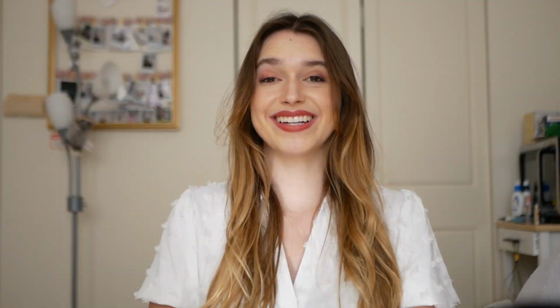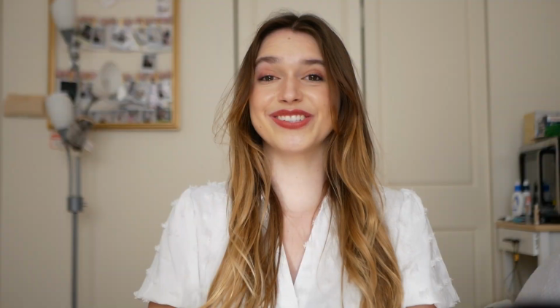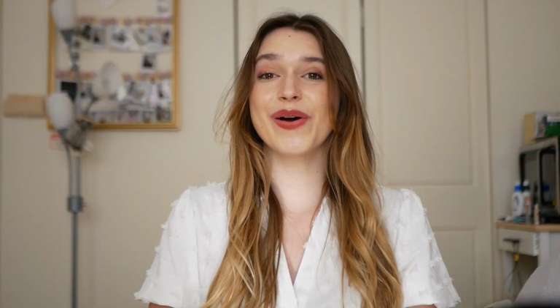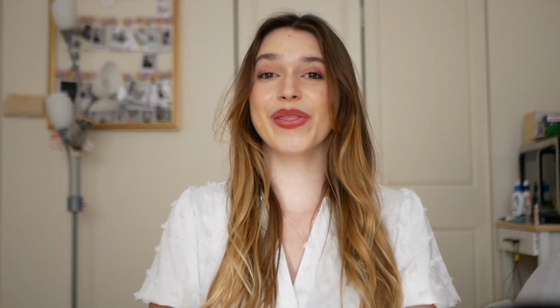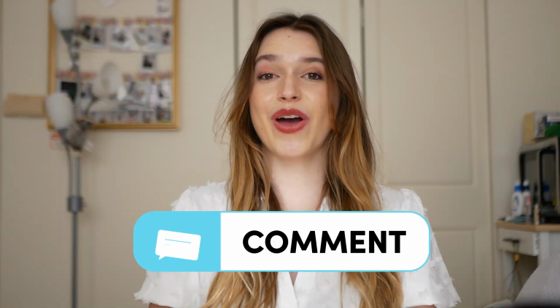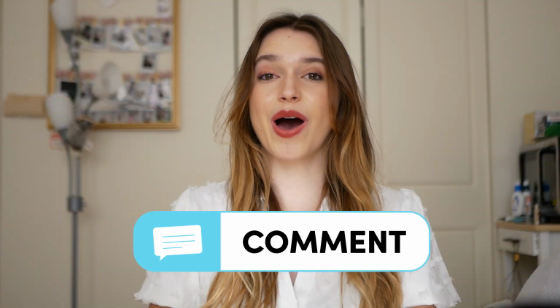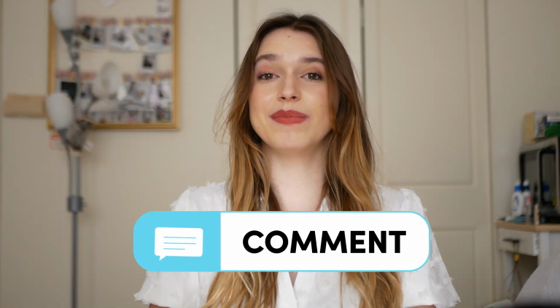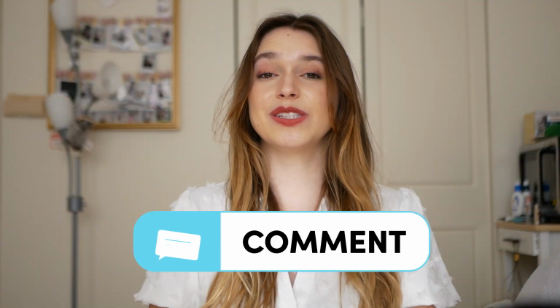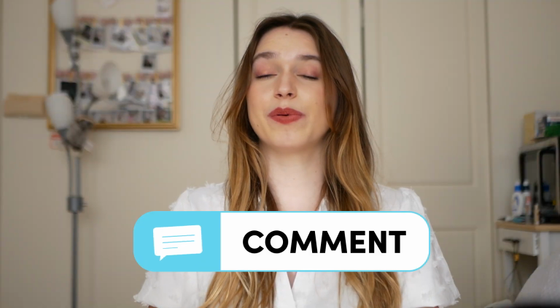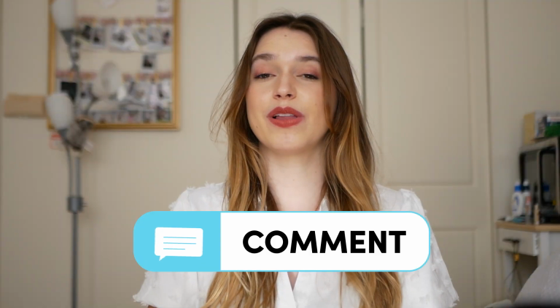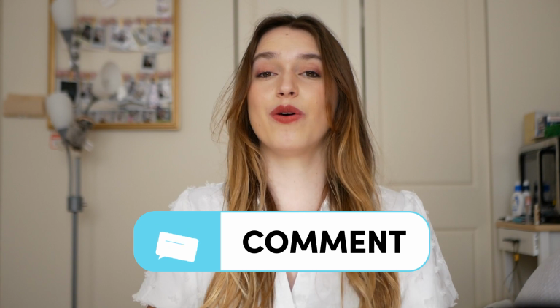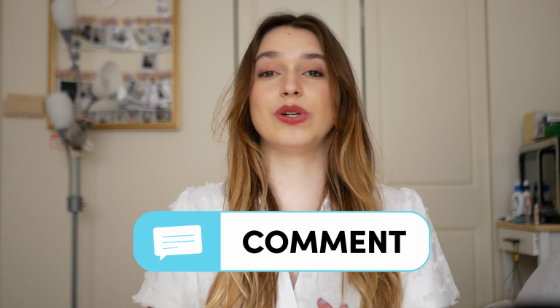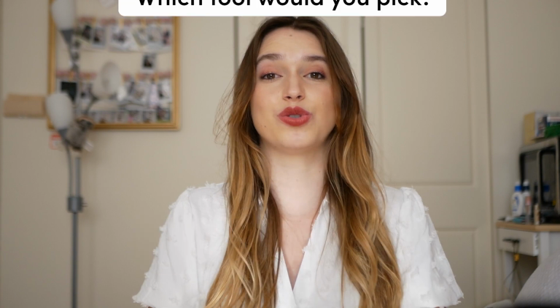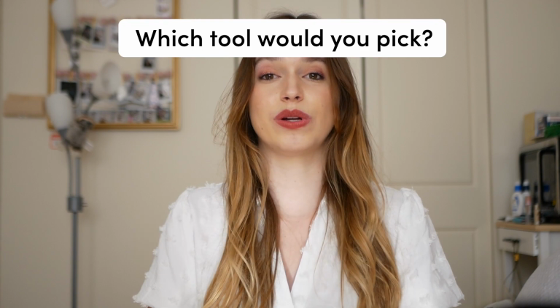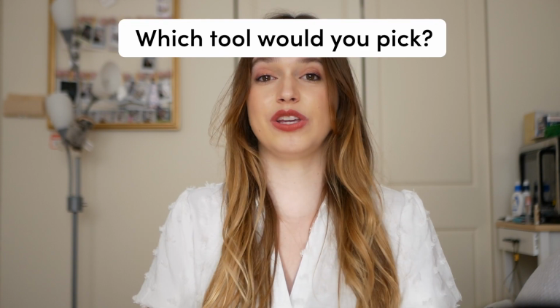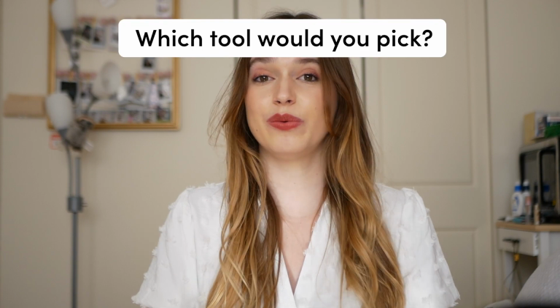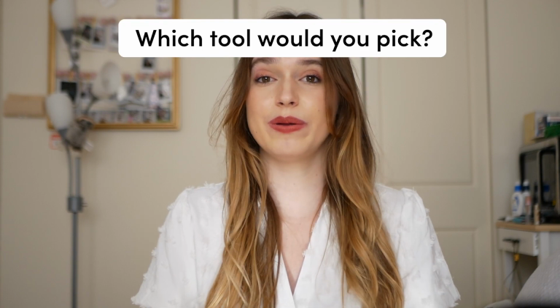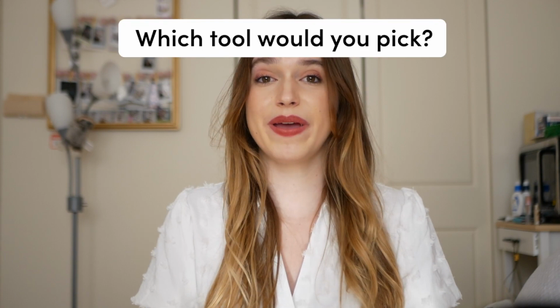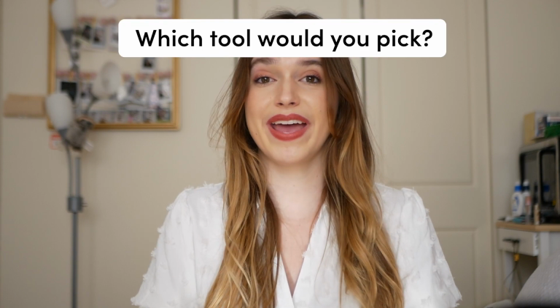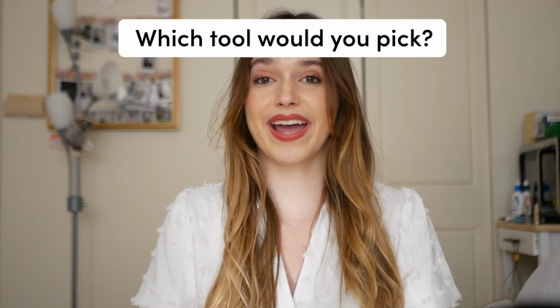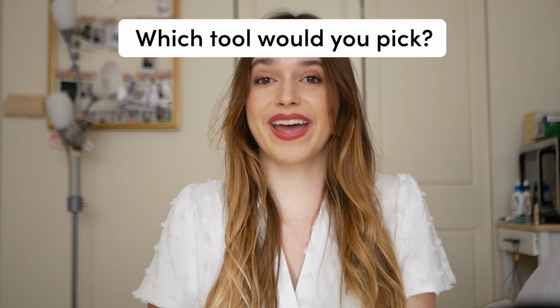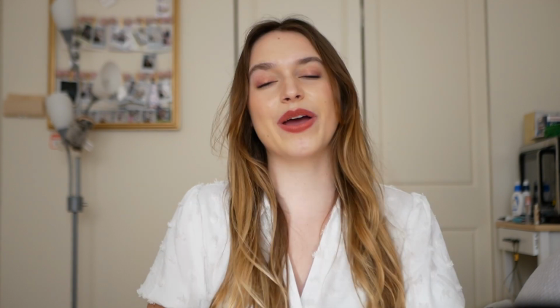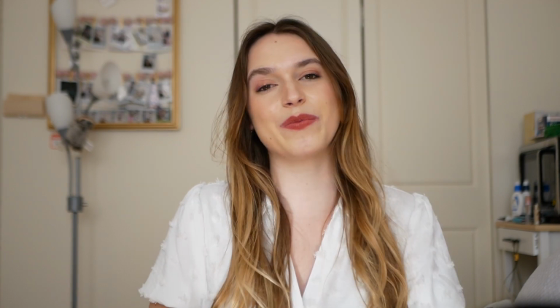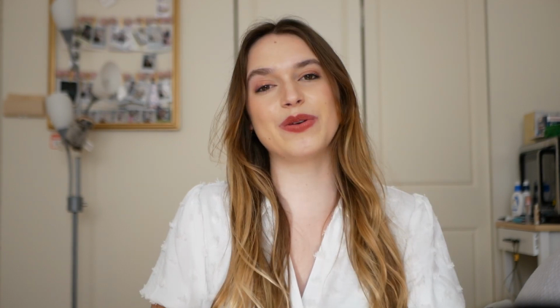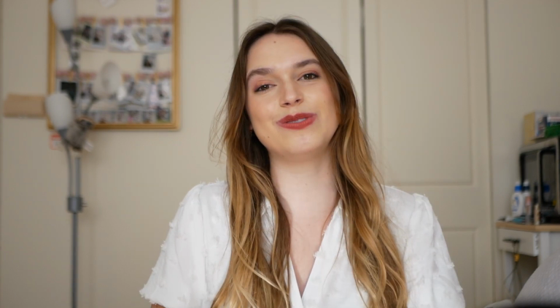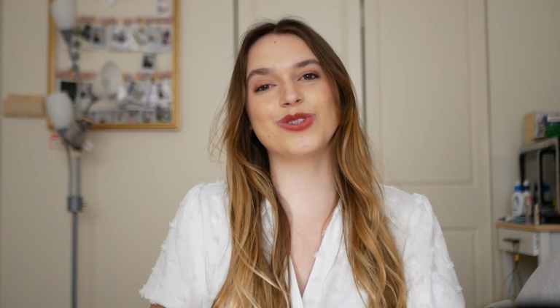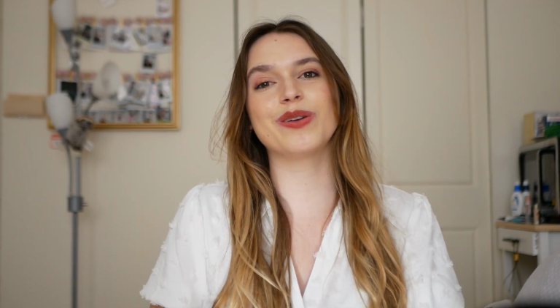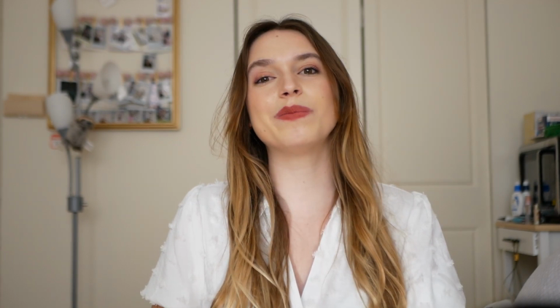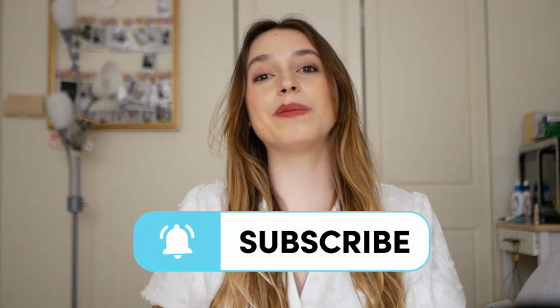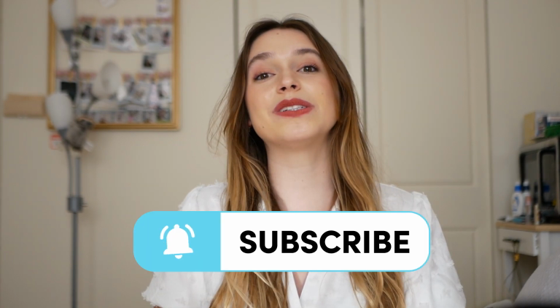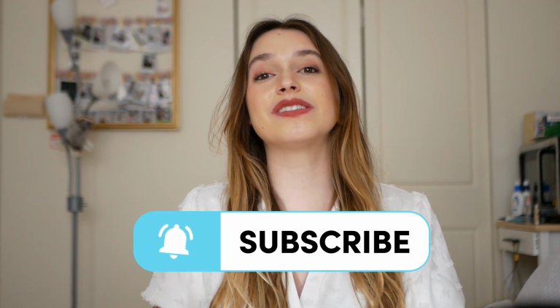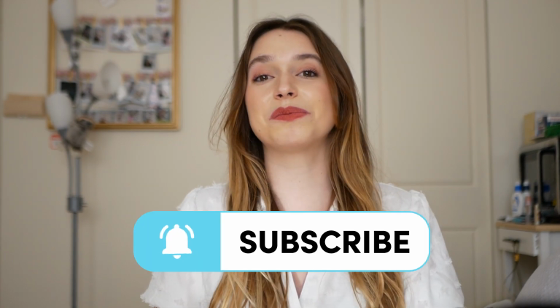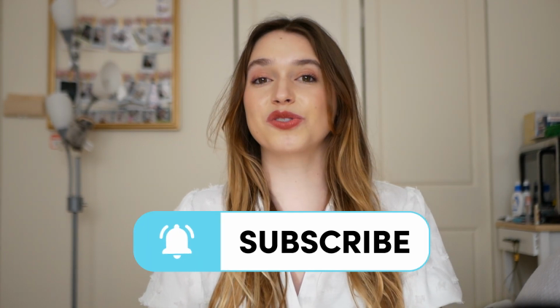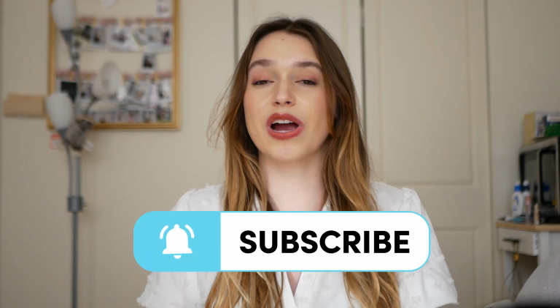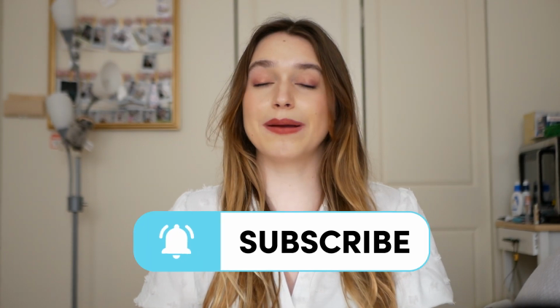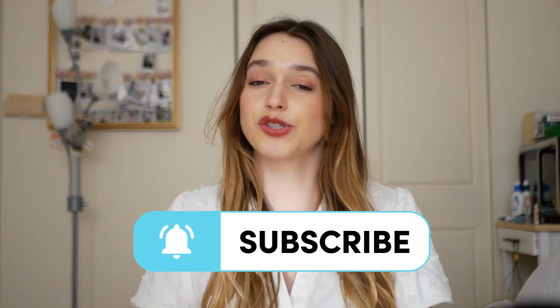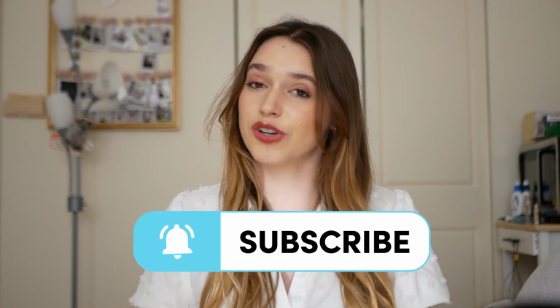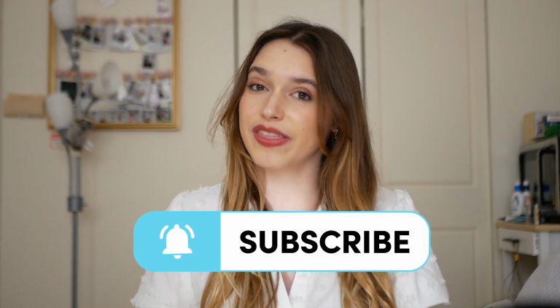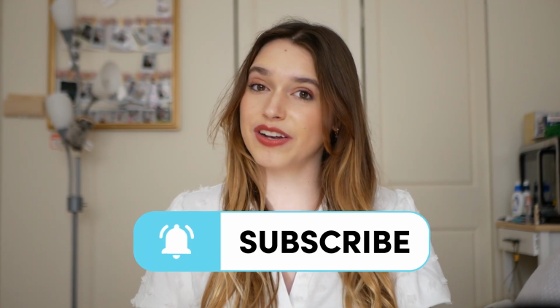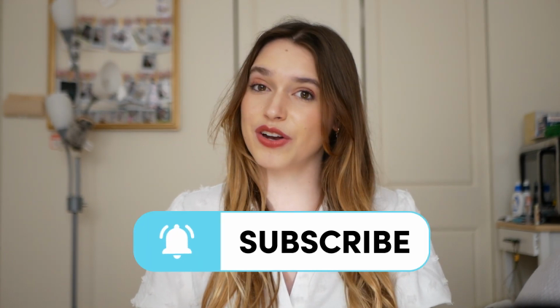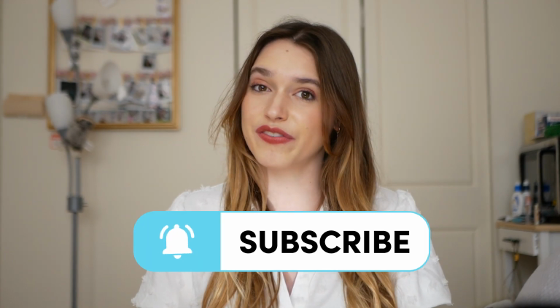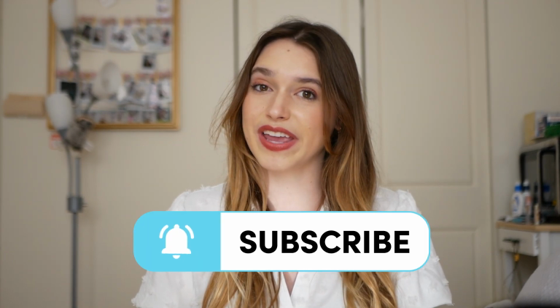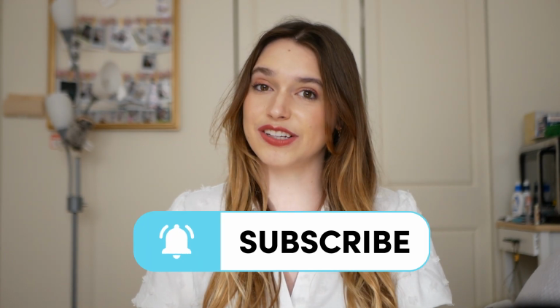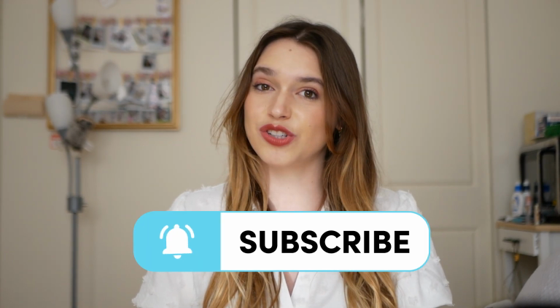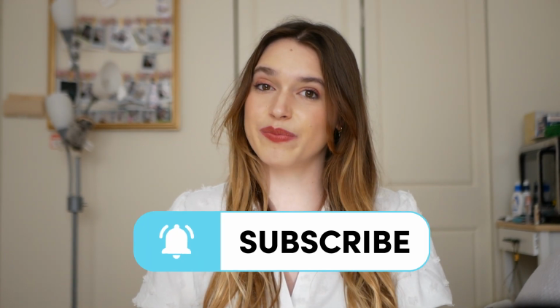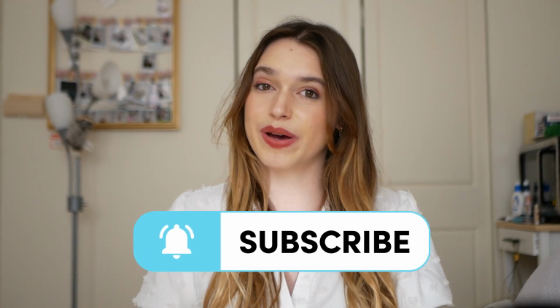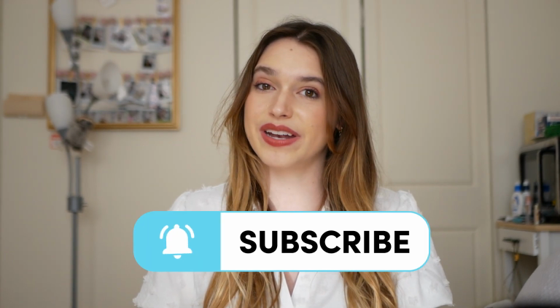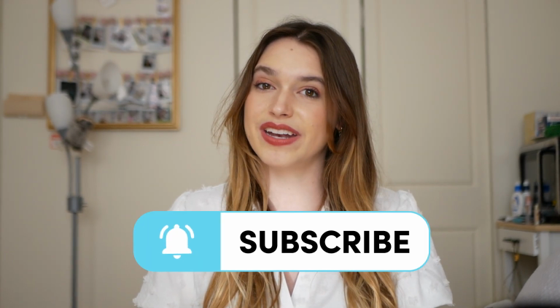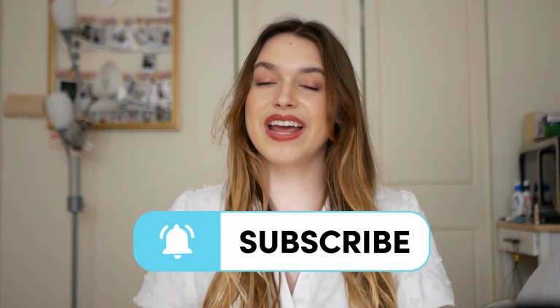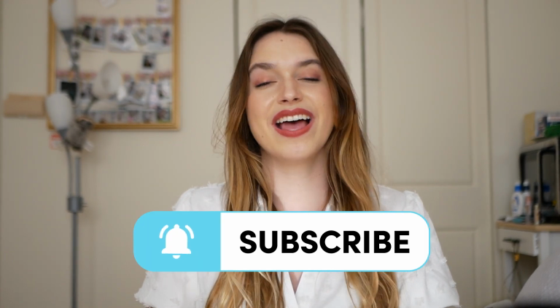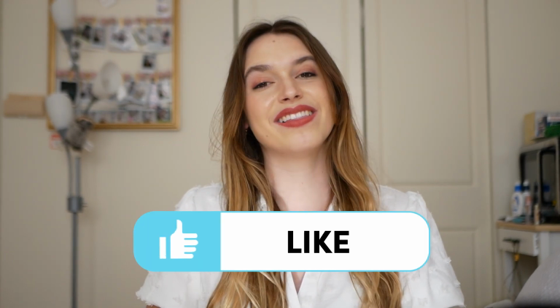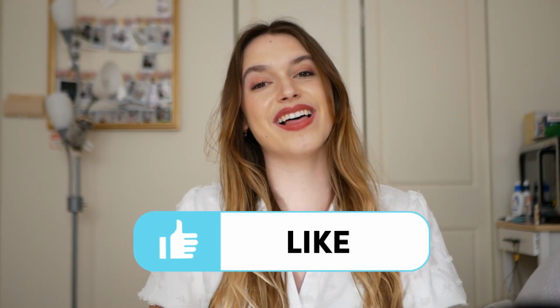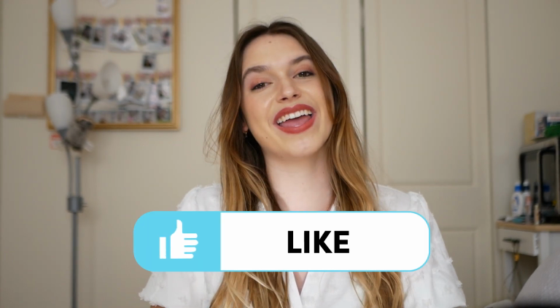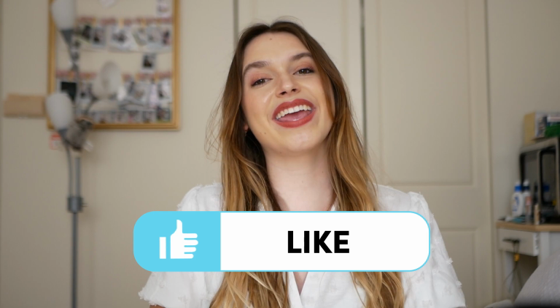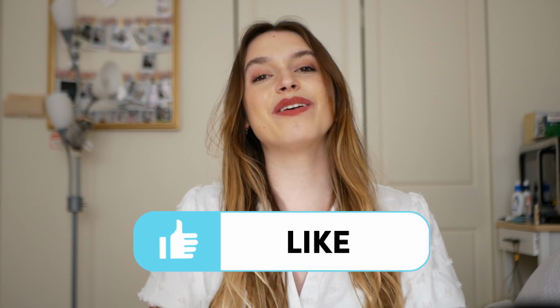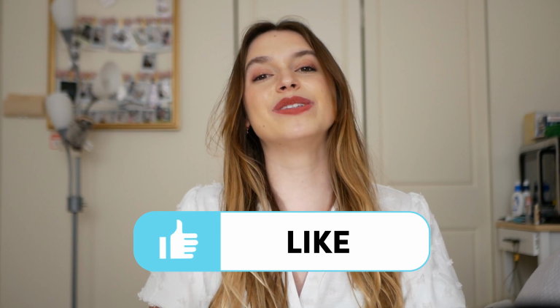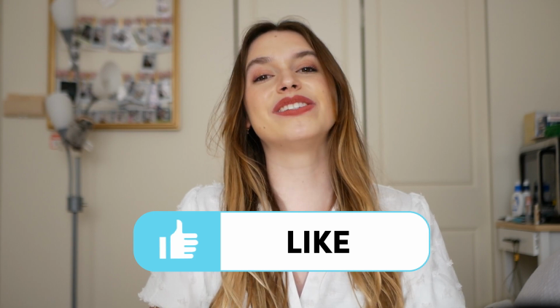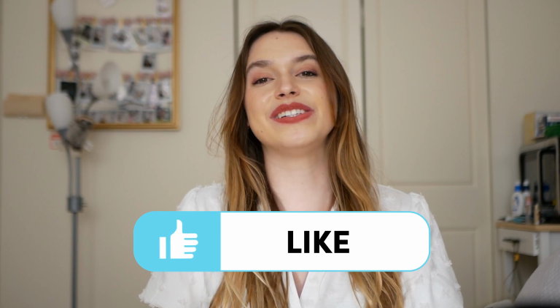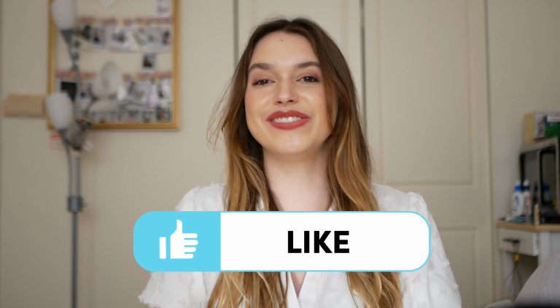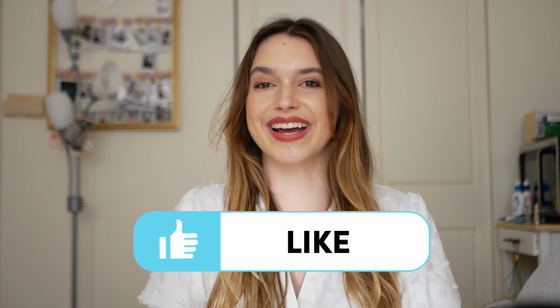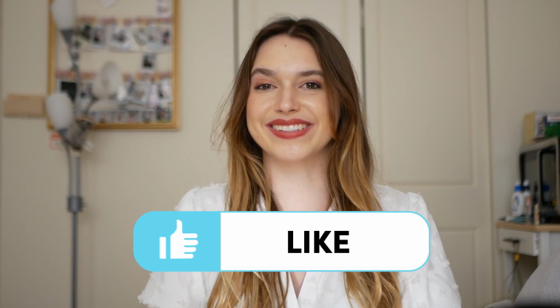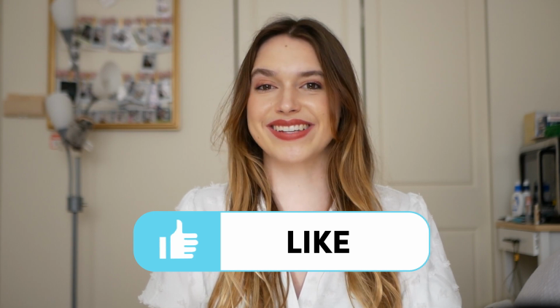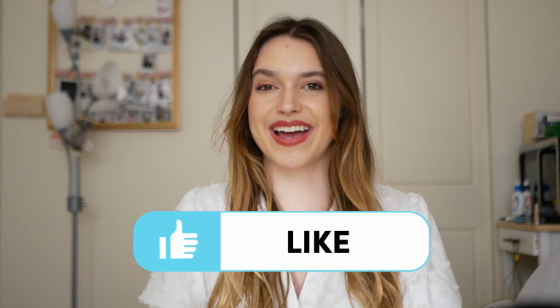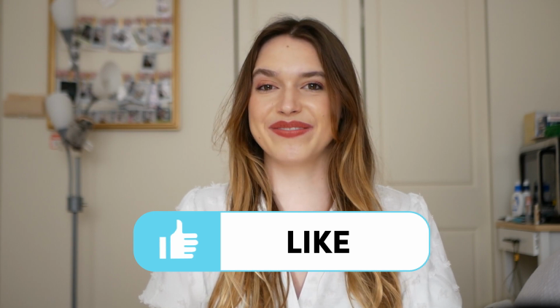Let us know in the comments below which one you would pick. I hope you enjoyed — remember to subscribe, turn on the notification button, and like. We'll see you next time.